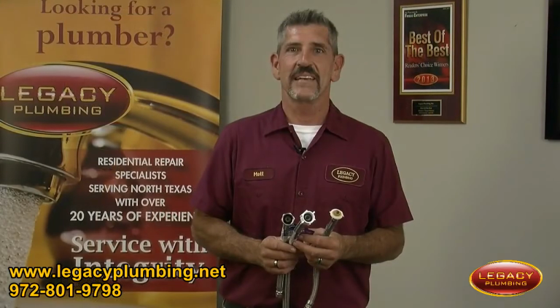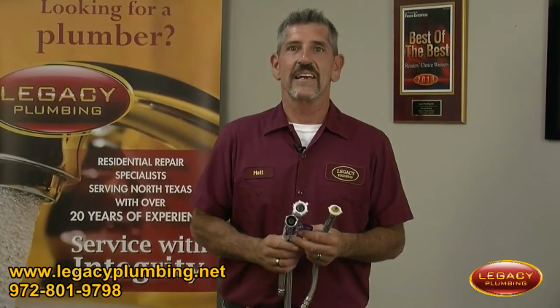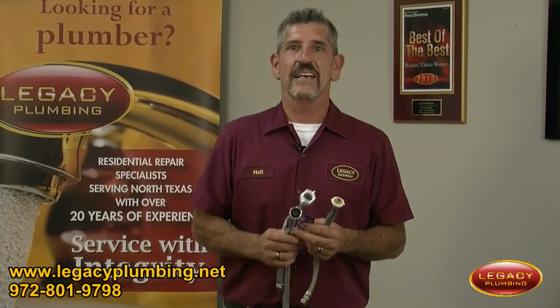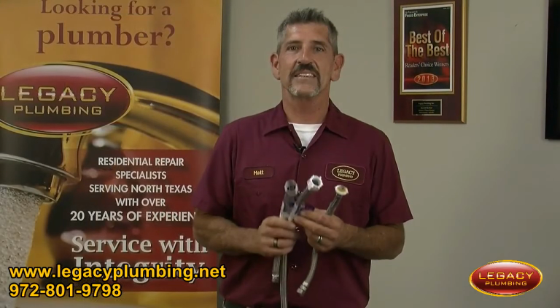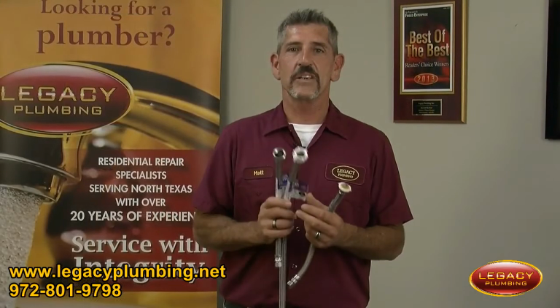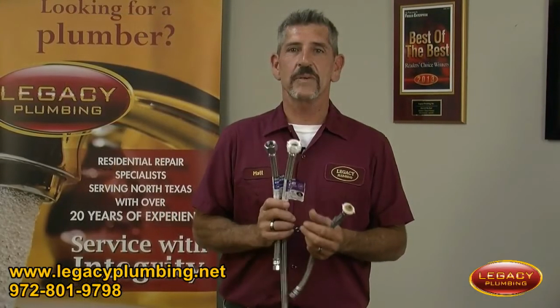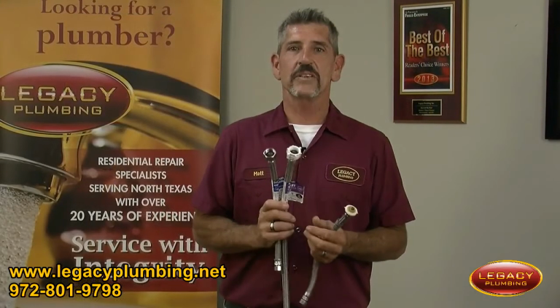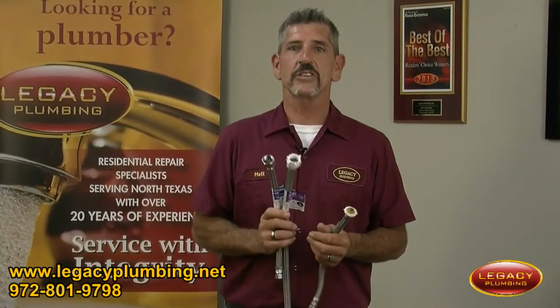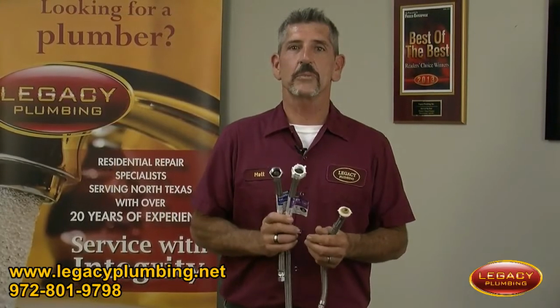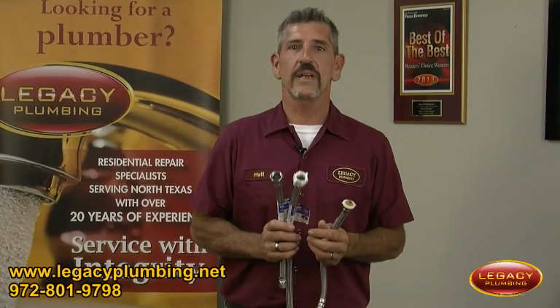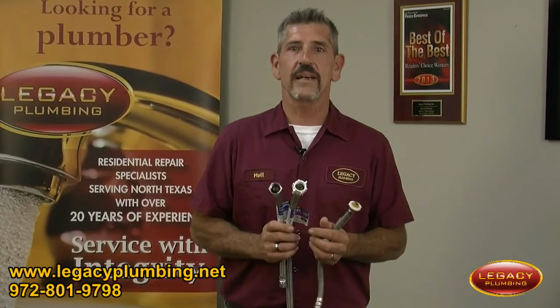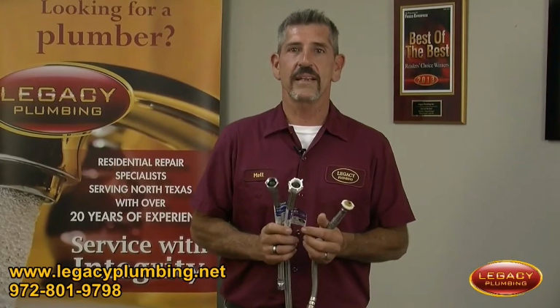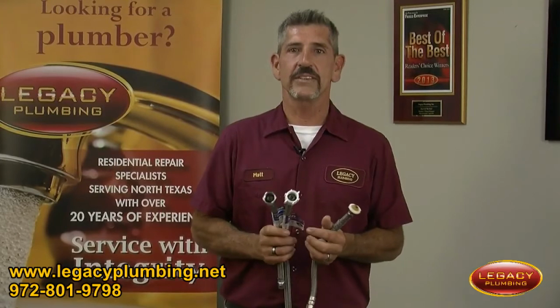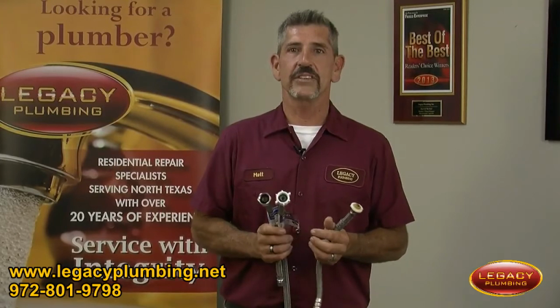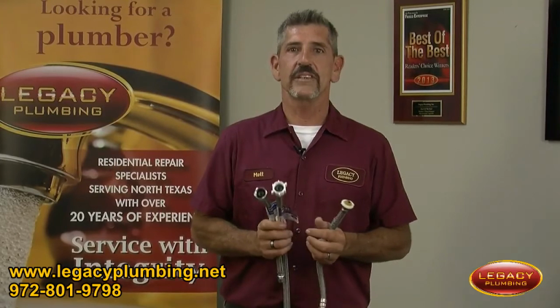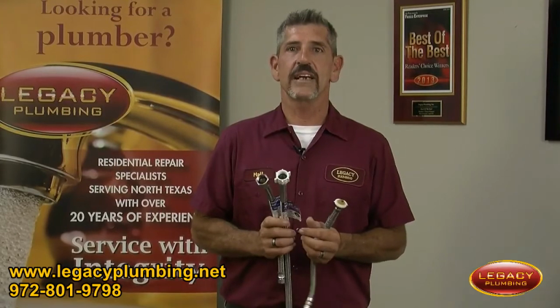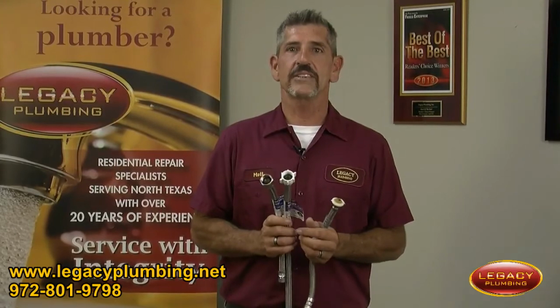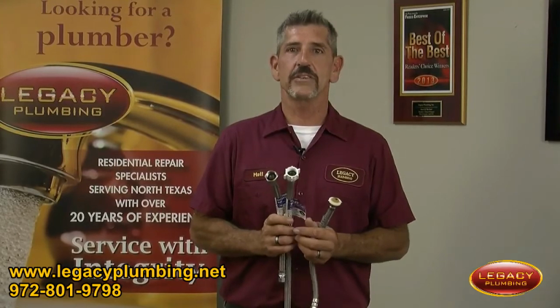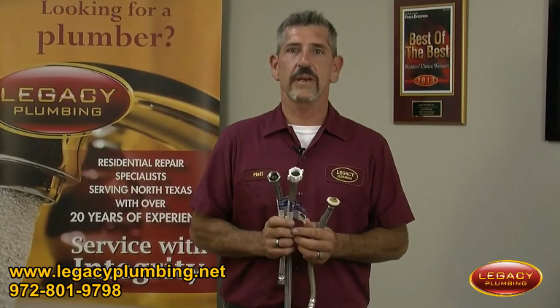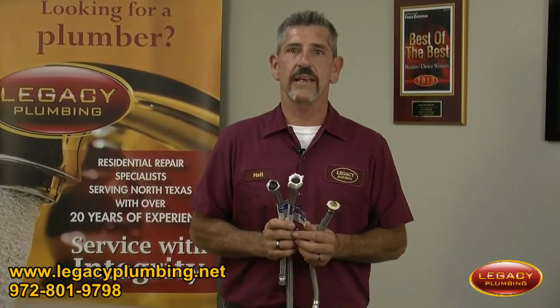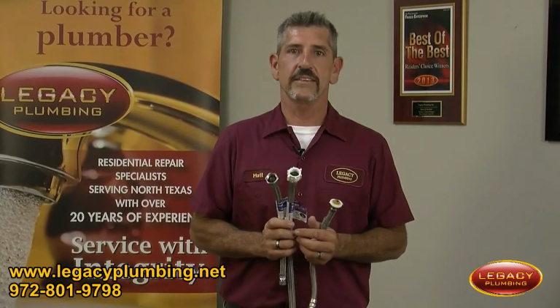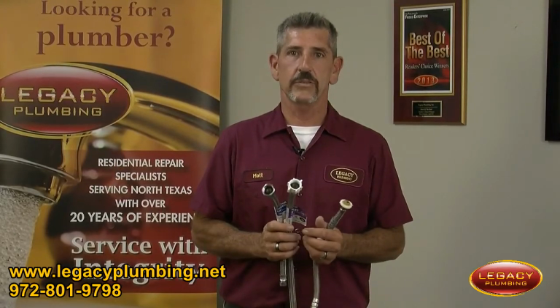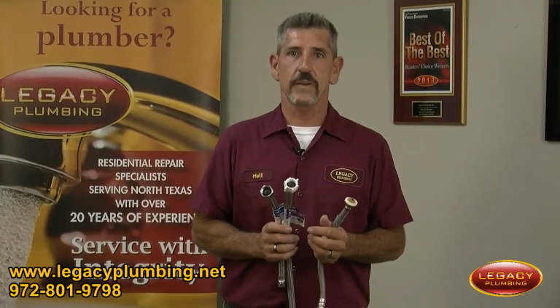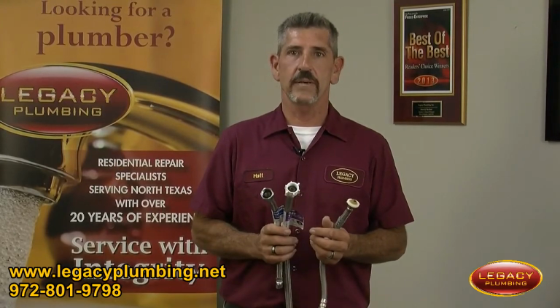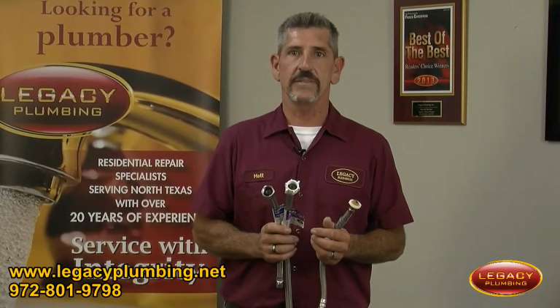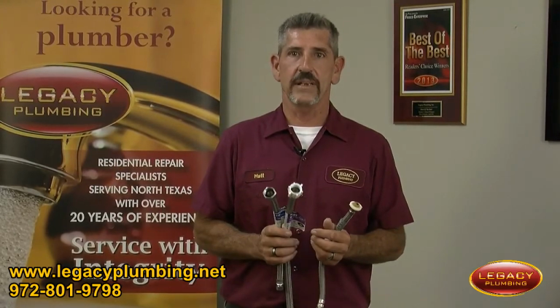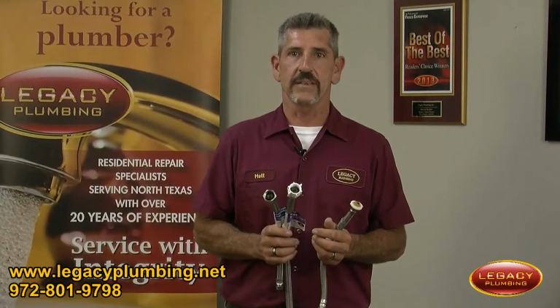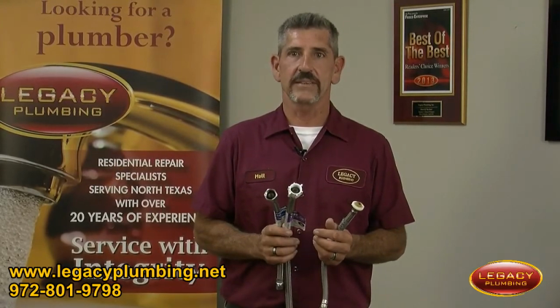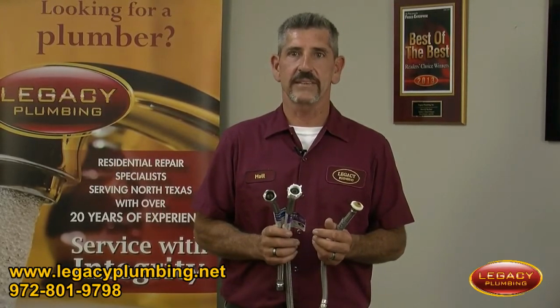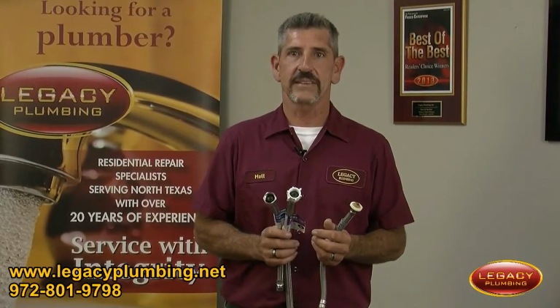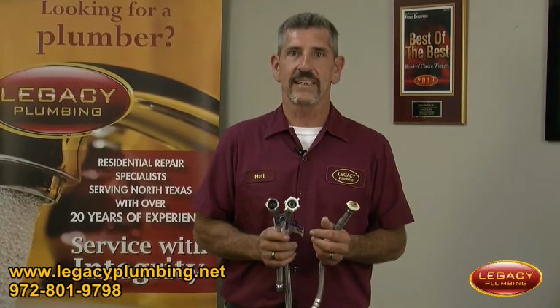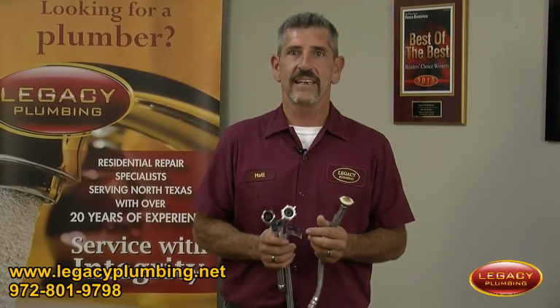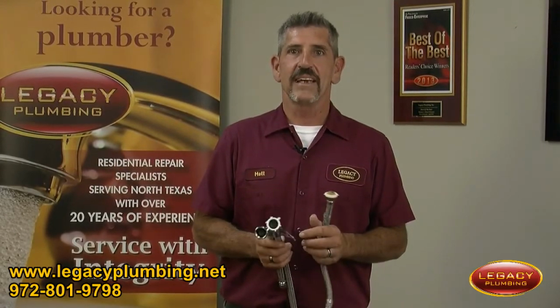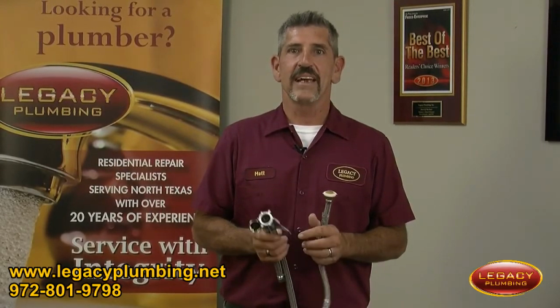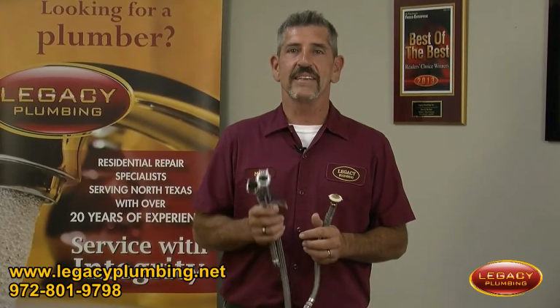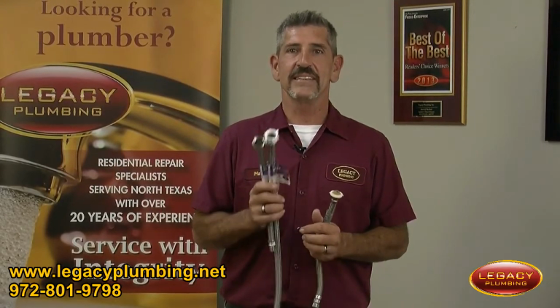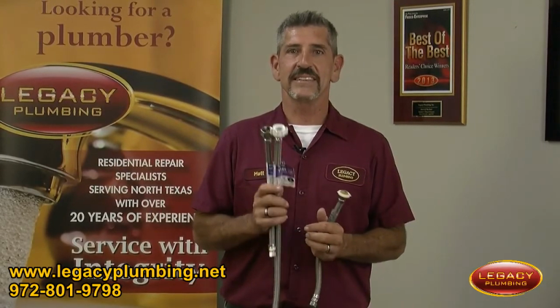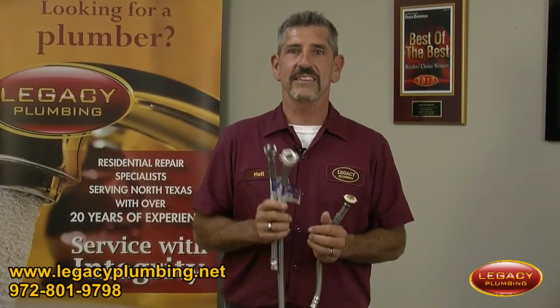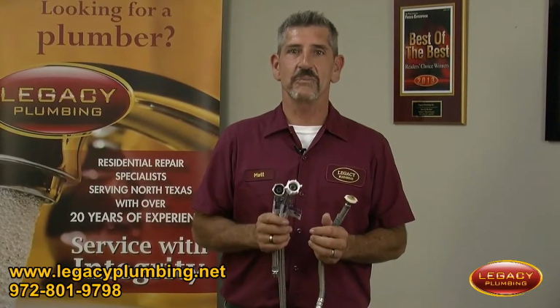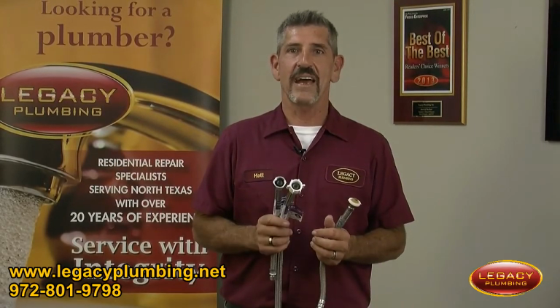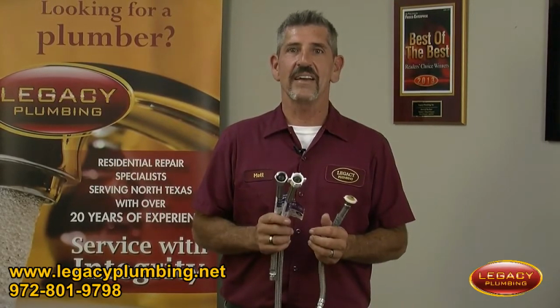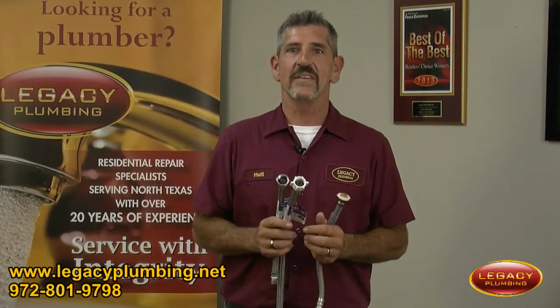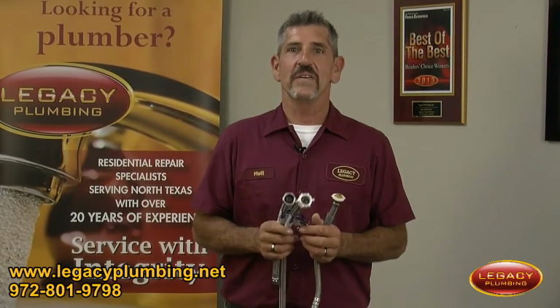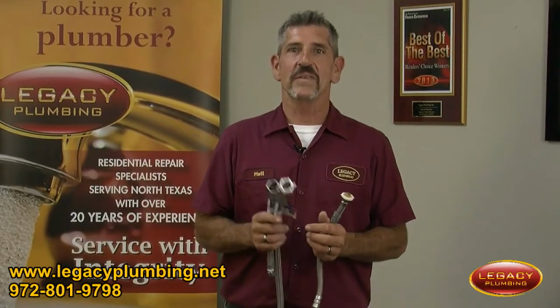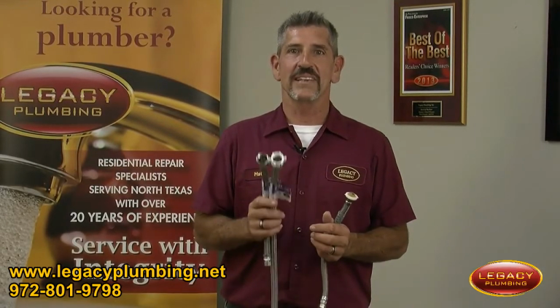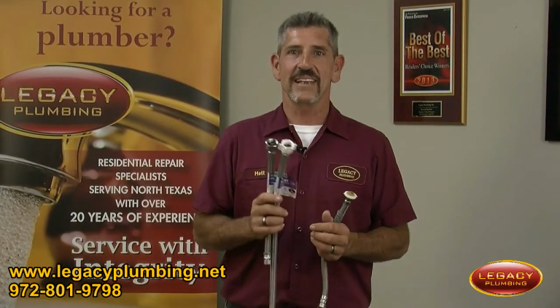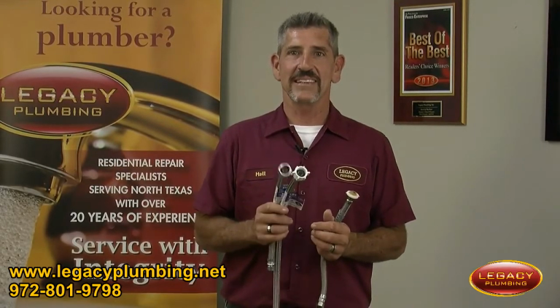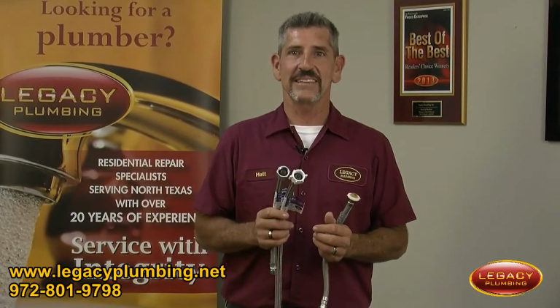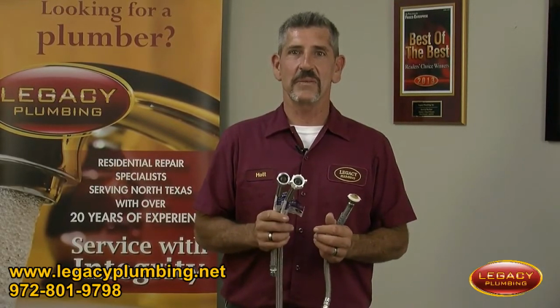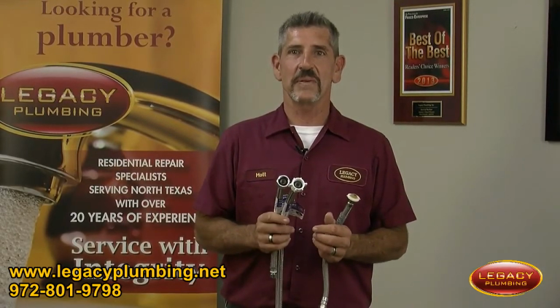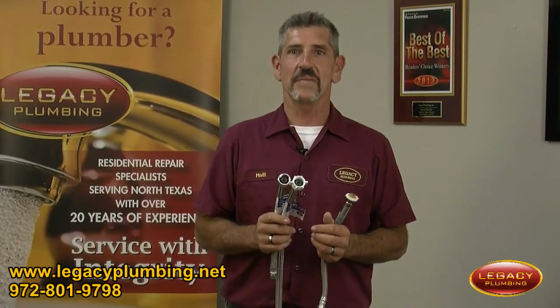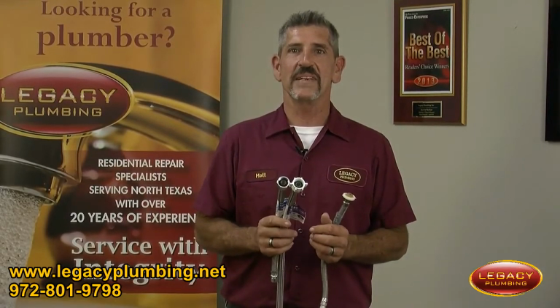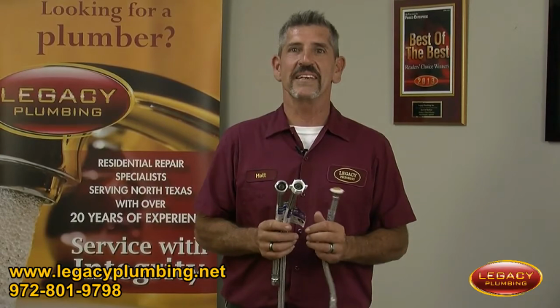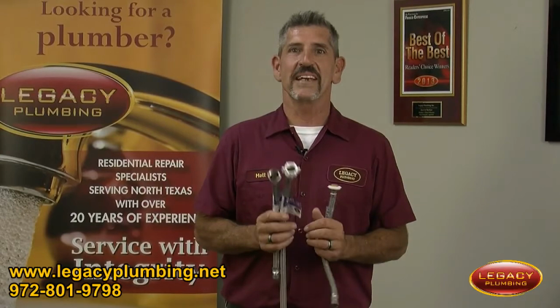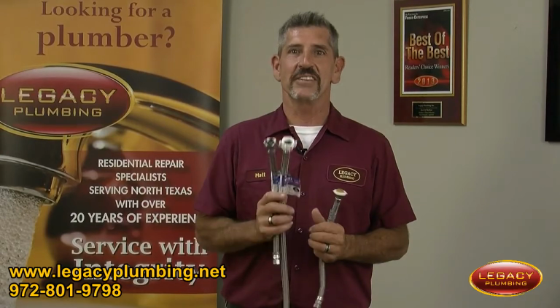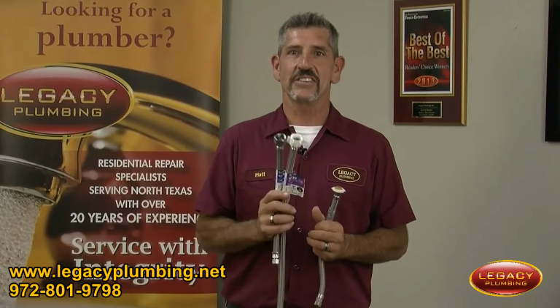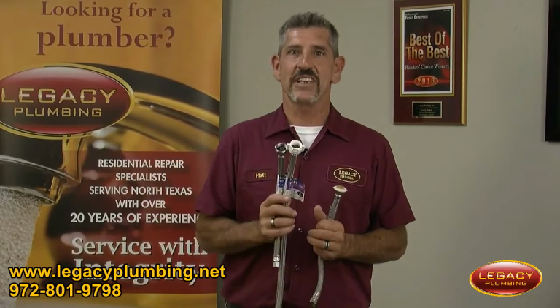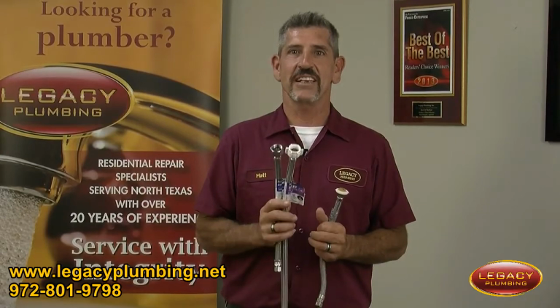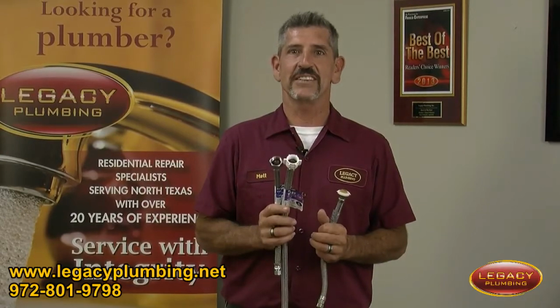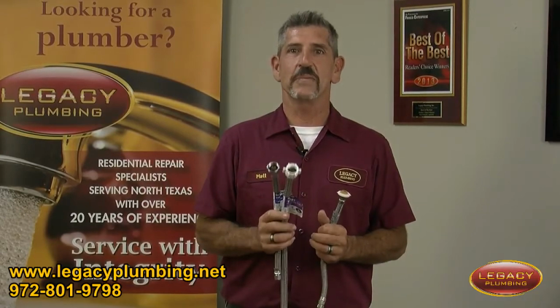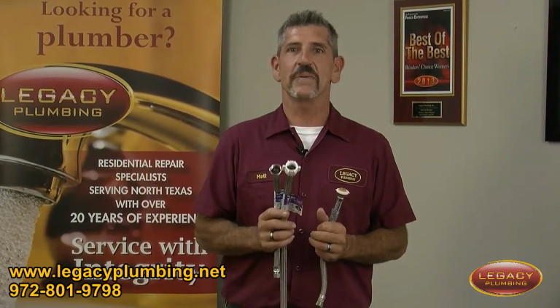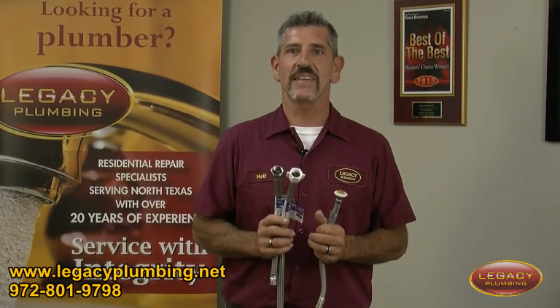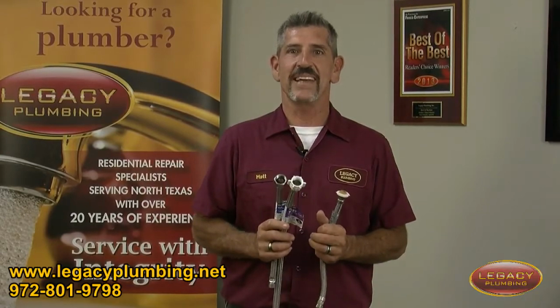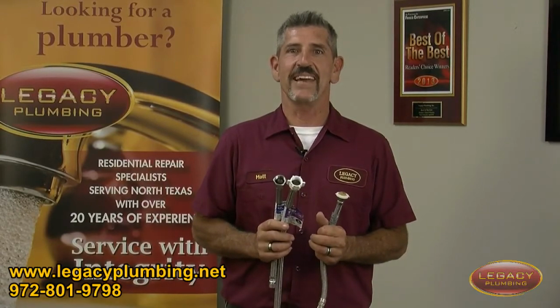A typical supply line should last you eight to twelve years. This is Matt with Legacy Plumbing and your tech tip of the day.